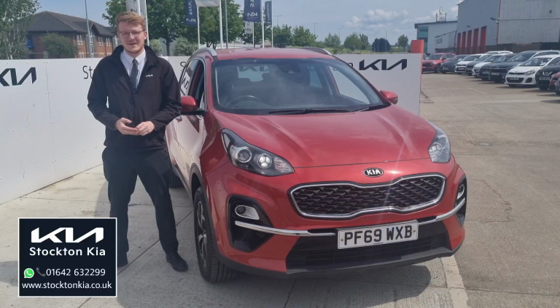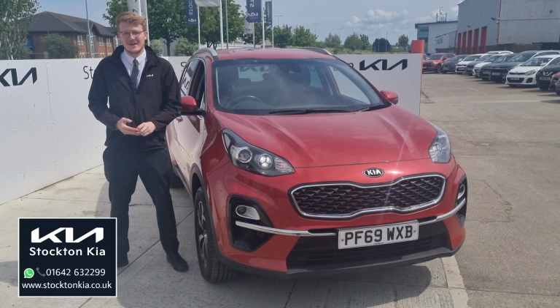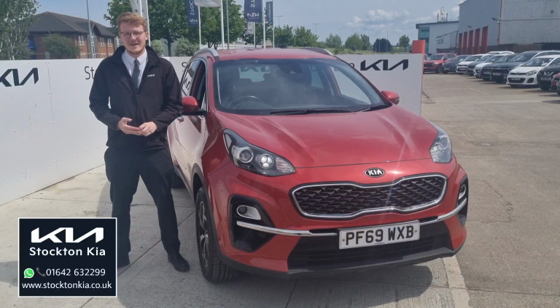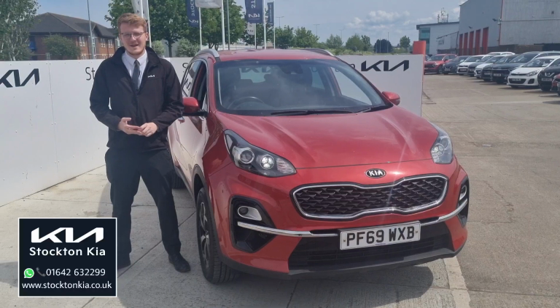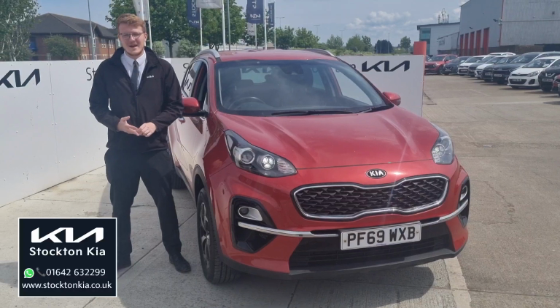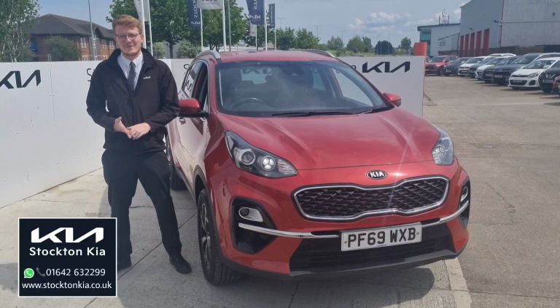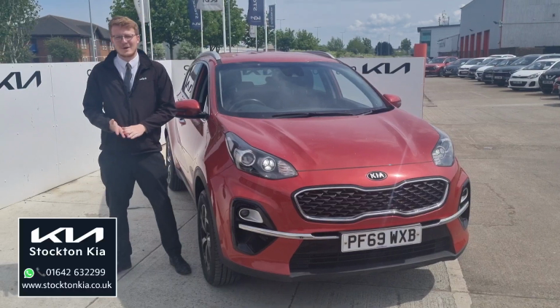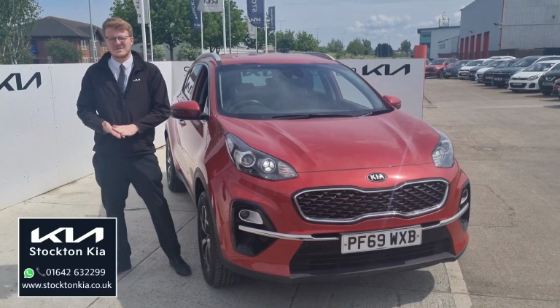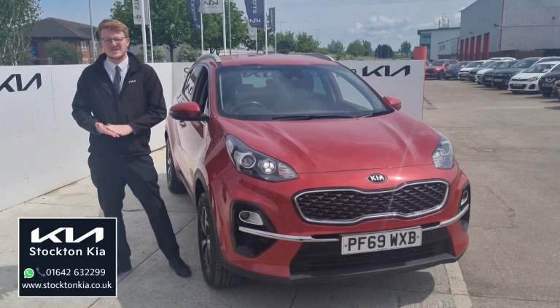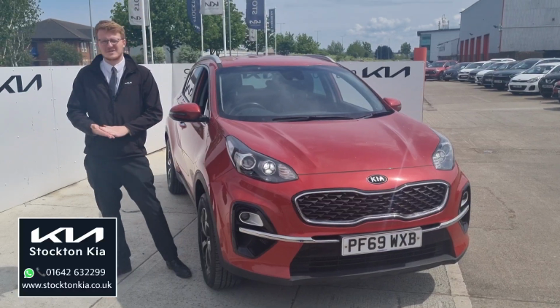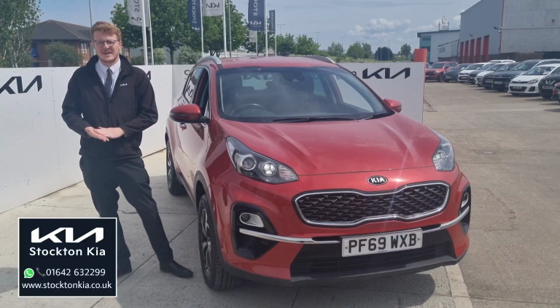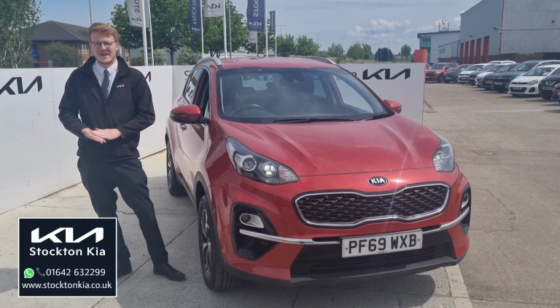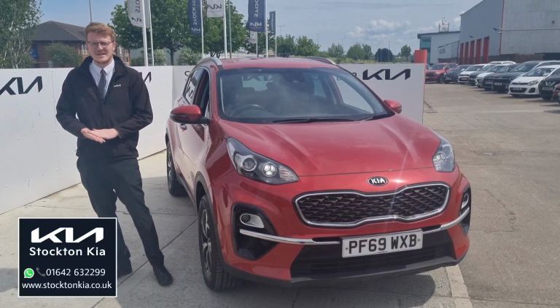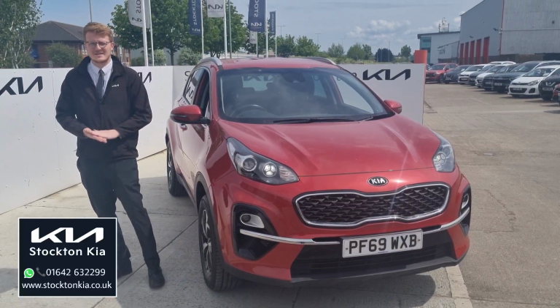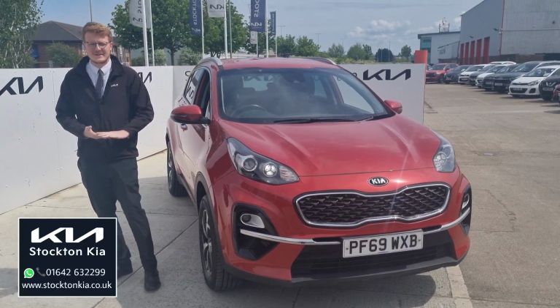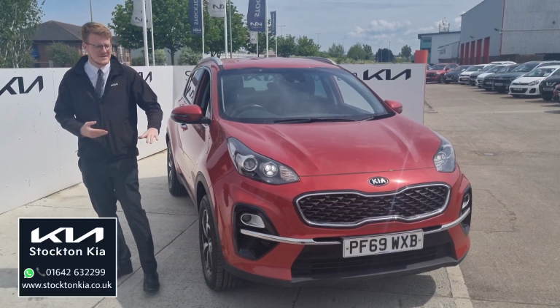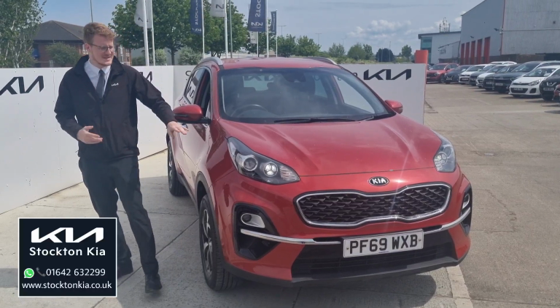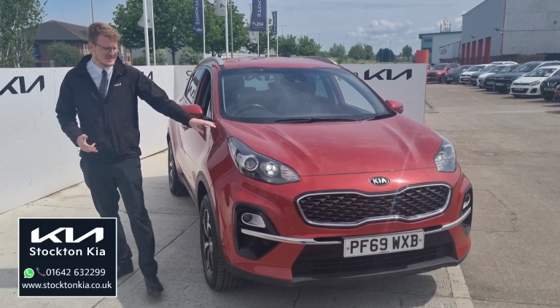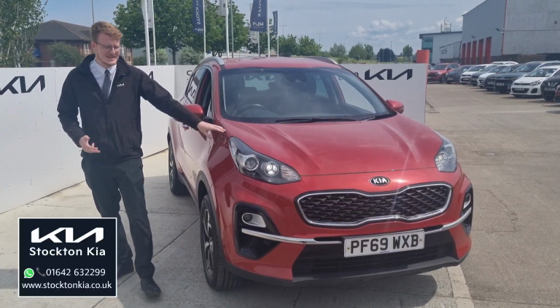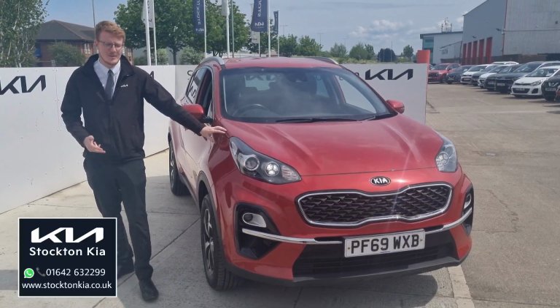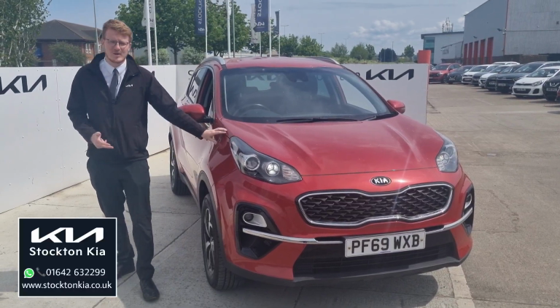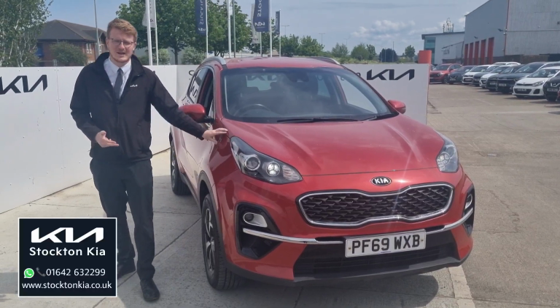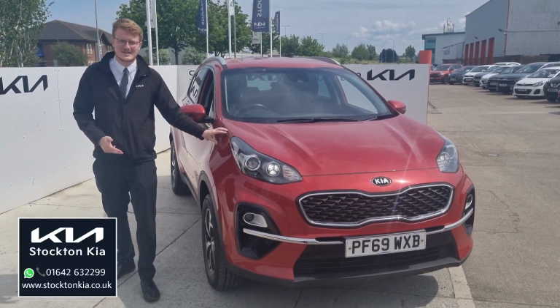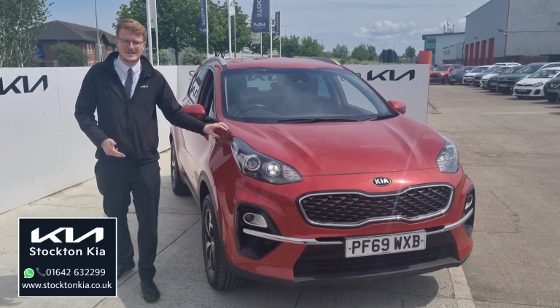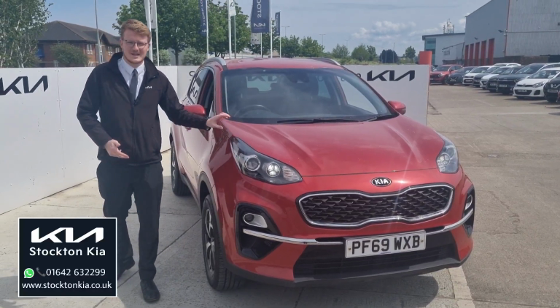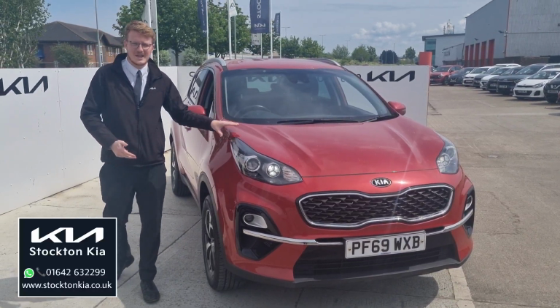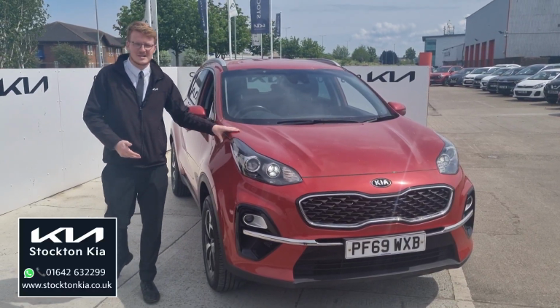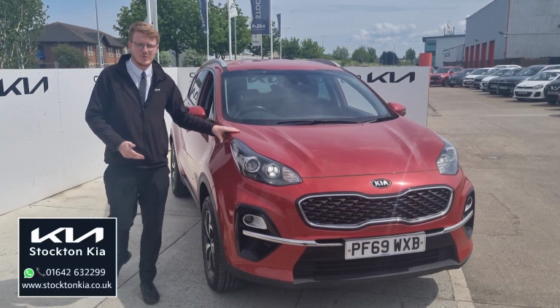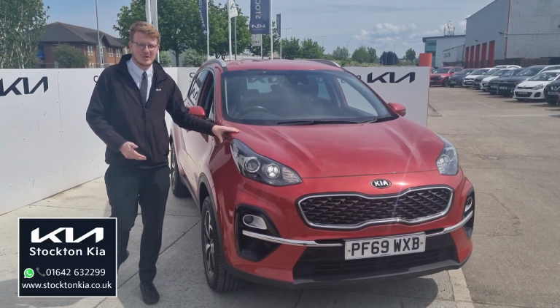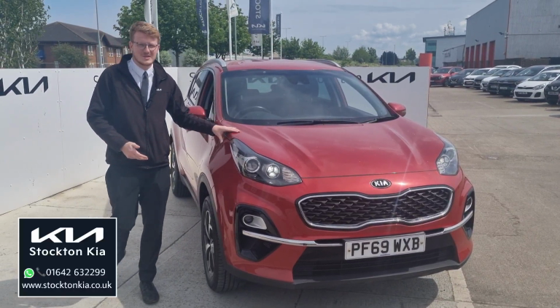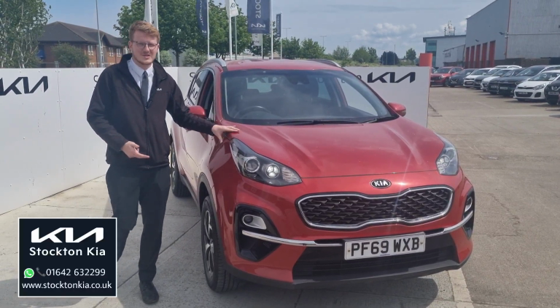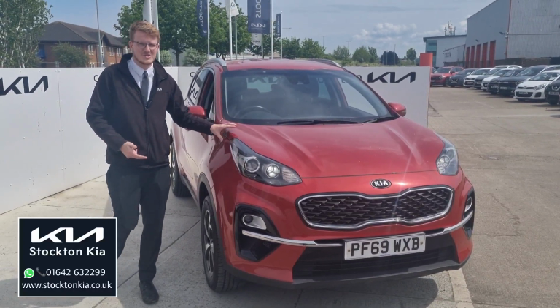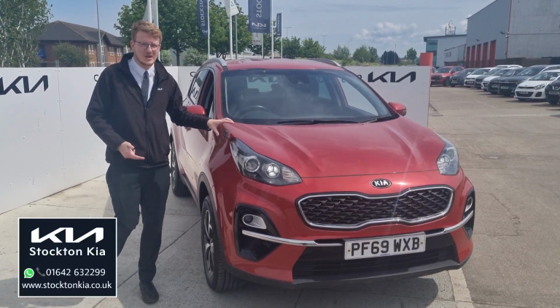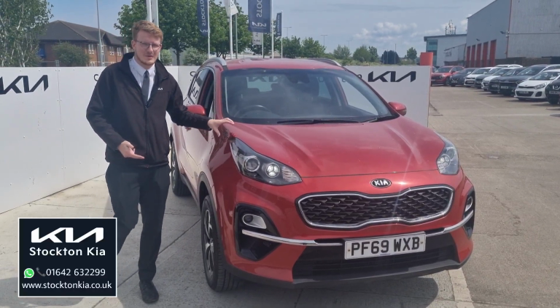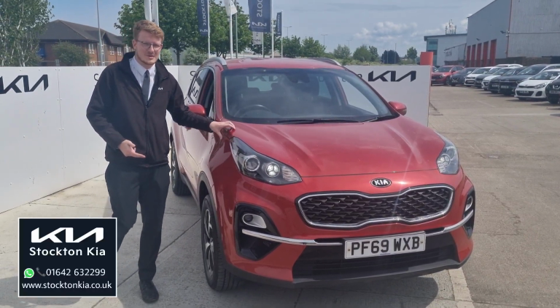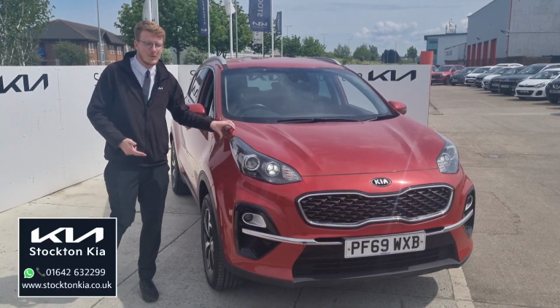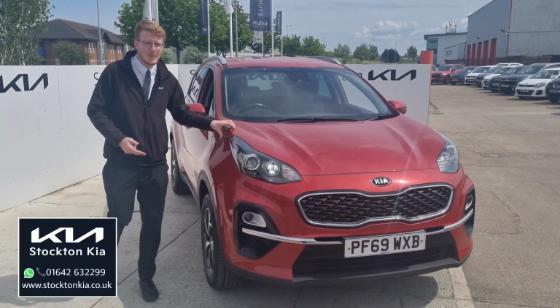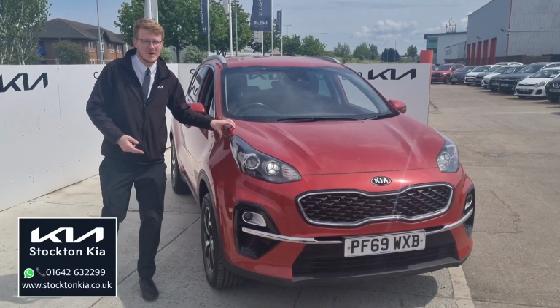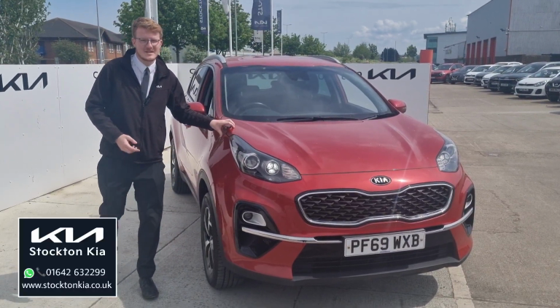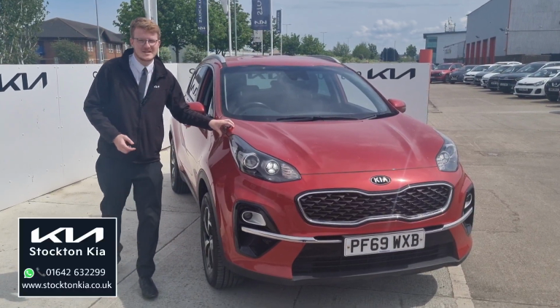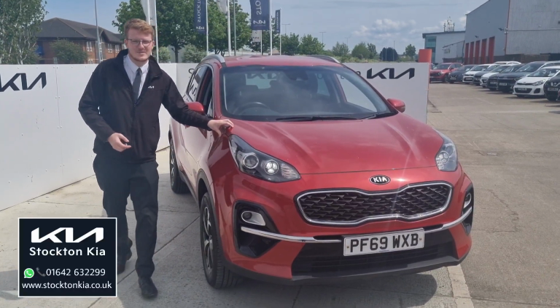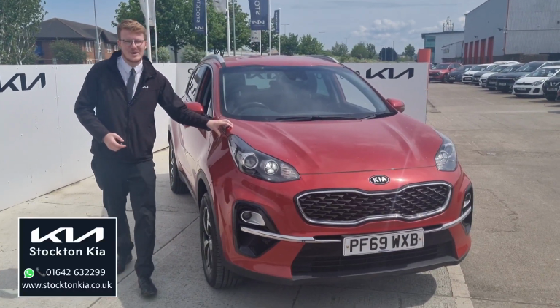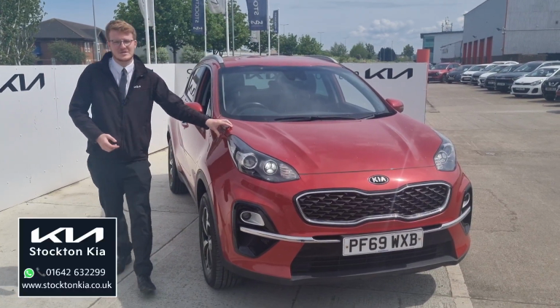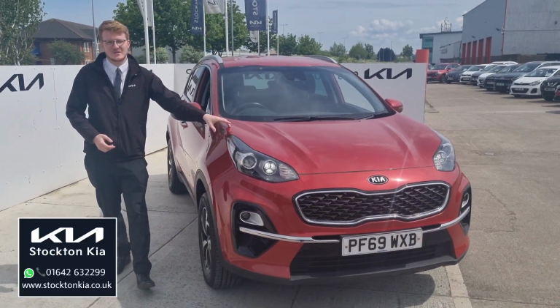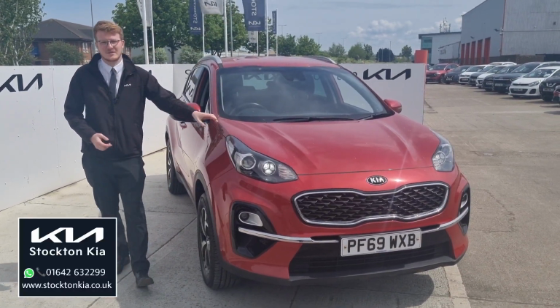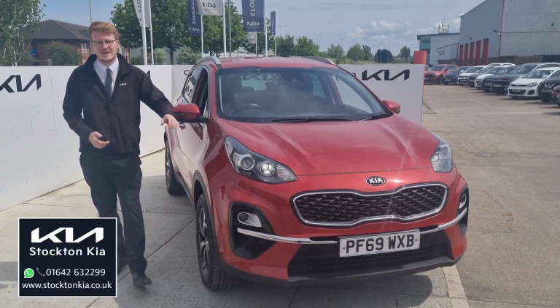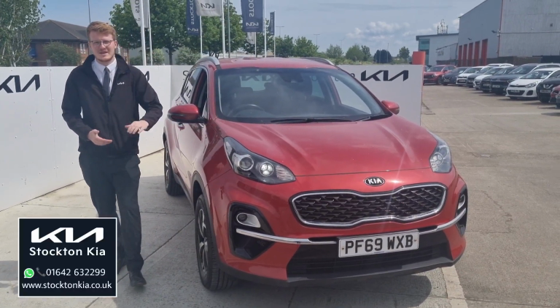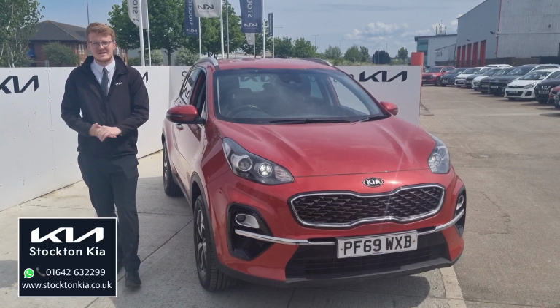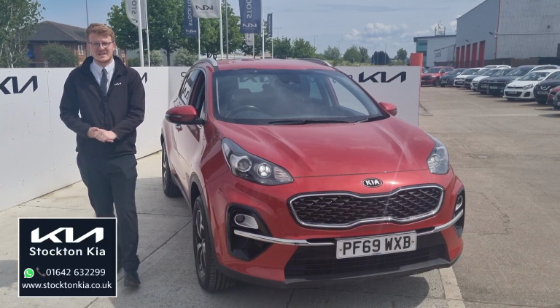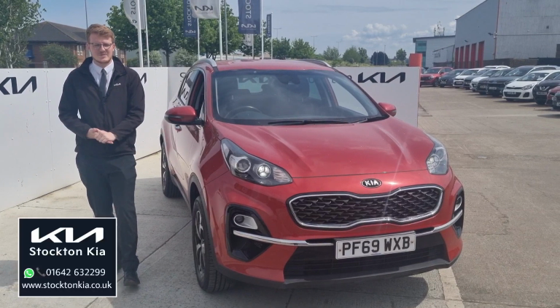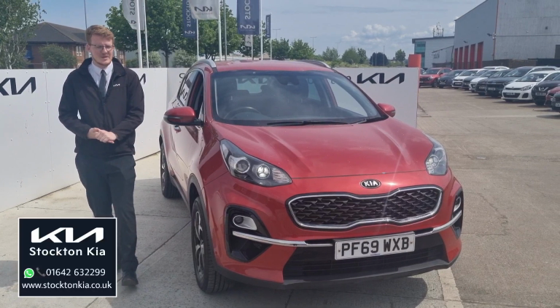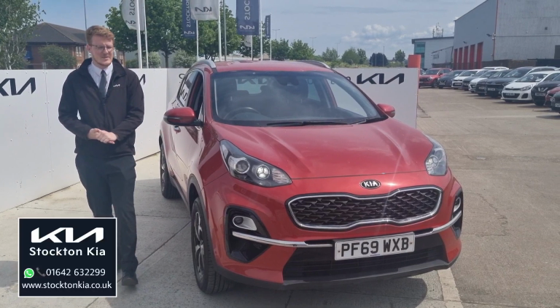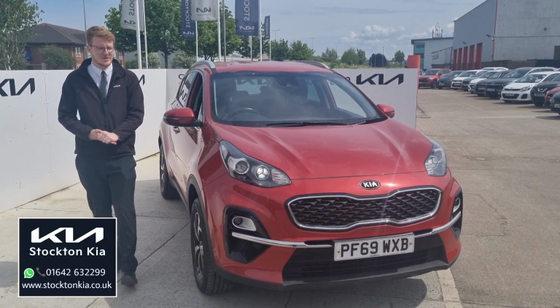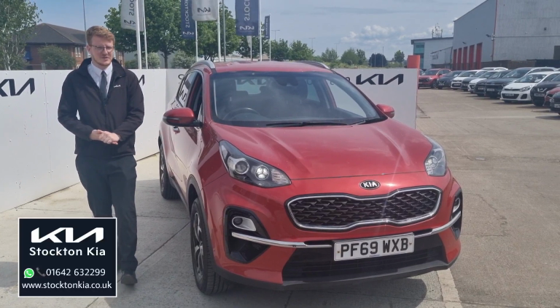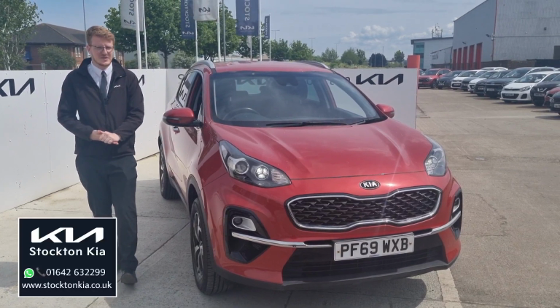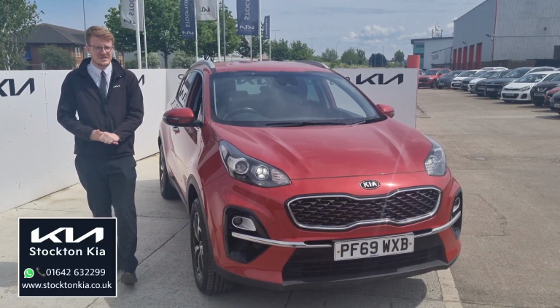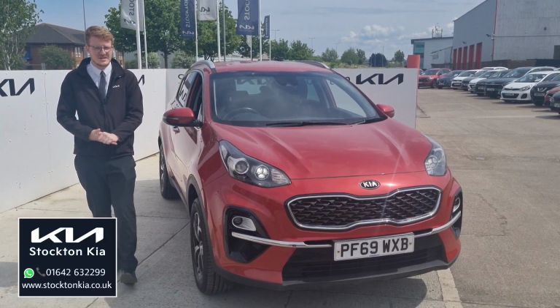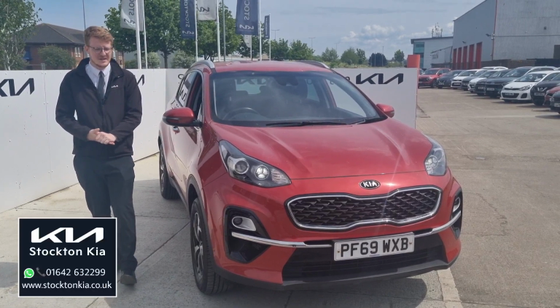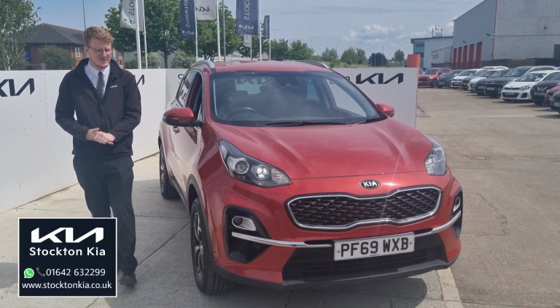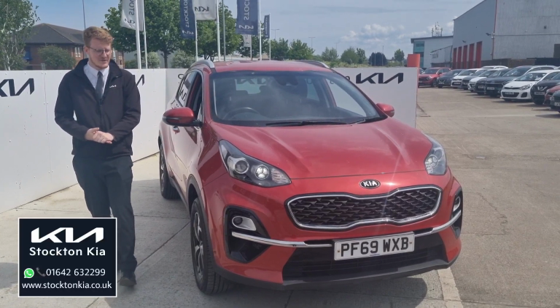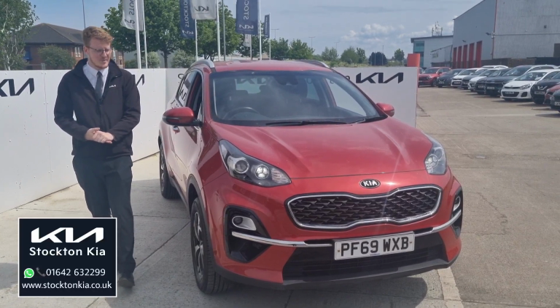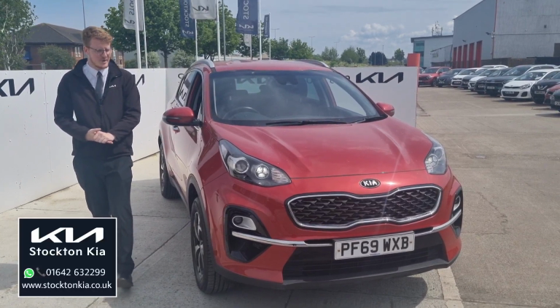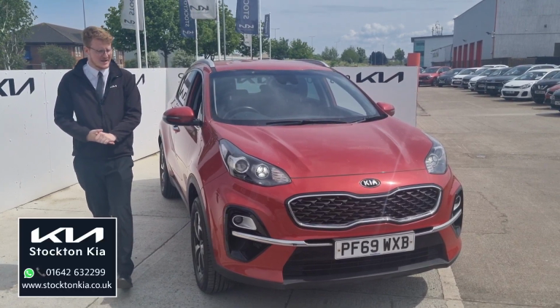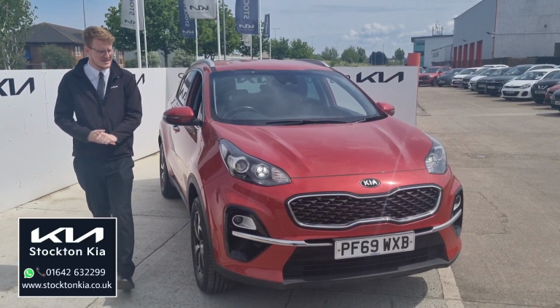Hi there, welcome from Stockton Kia. Today we've got a 69 plate Kia Sportage 2, it's a 1.6 petrol, 6-speed manual finished in the infrared paint.